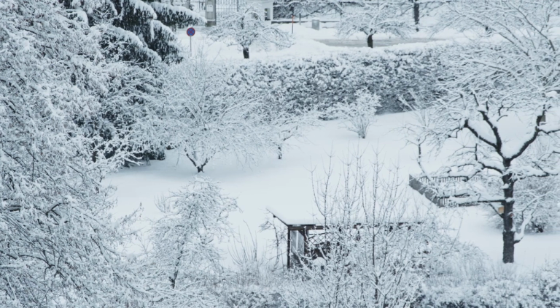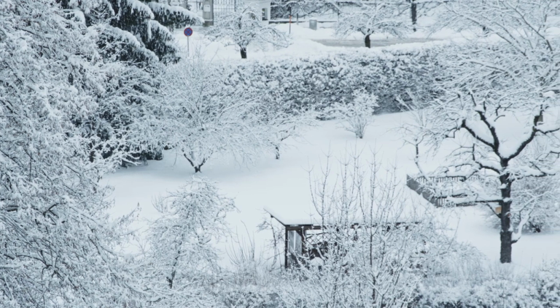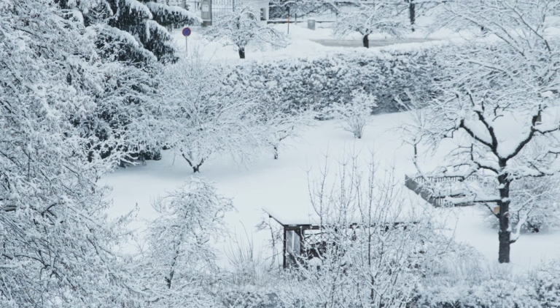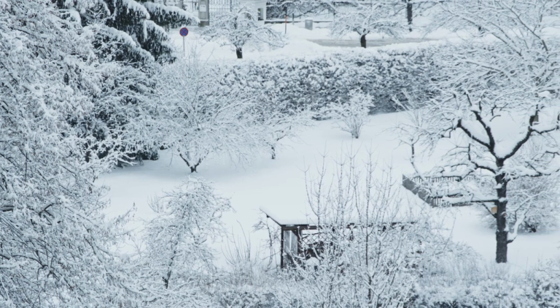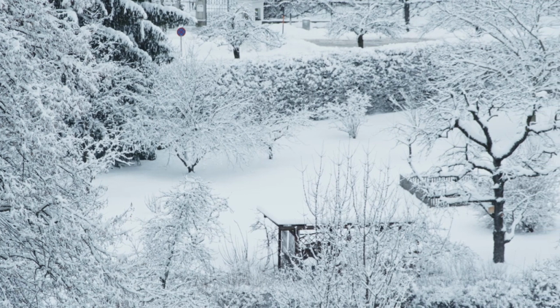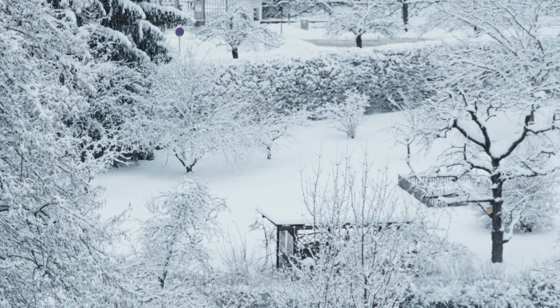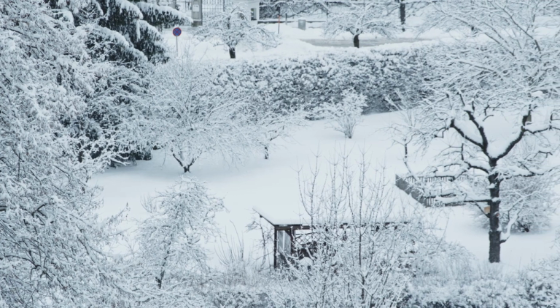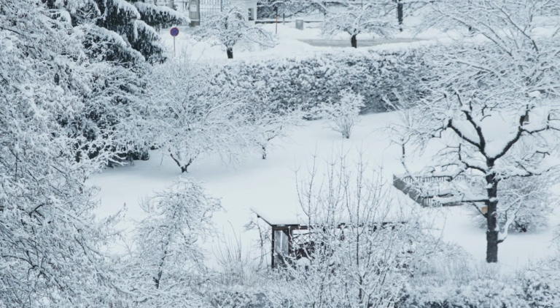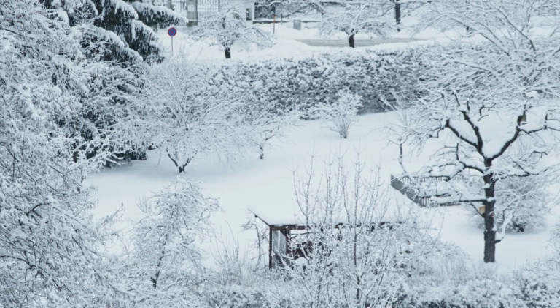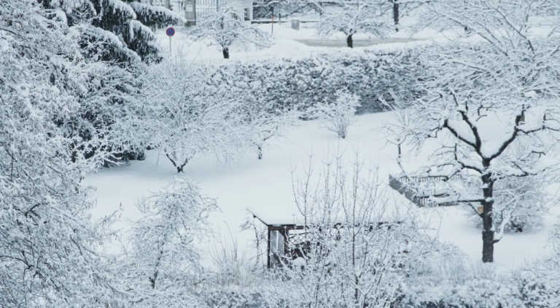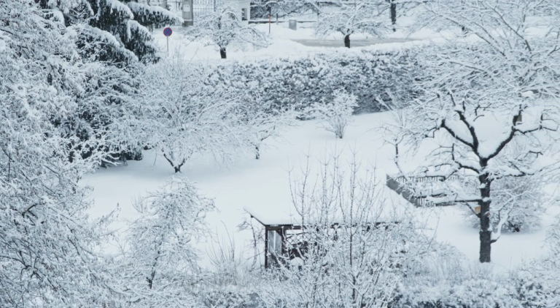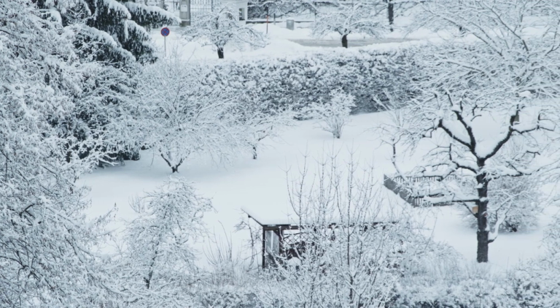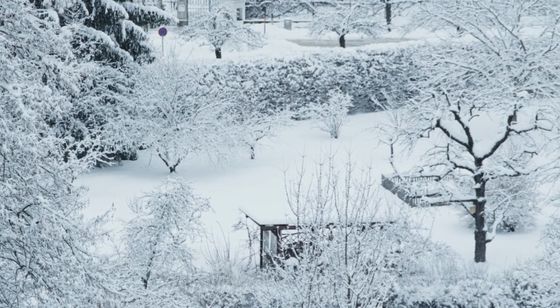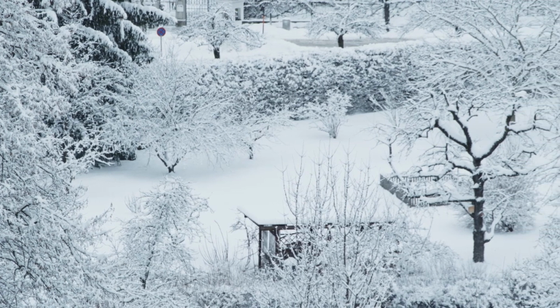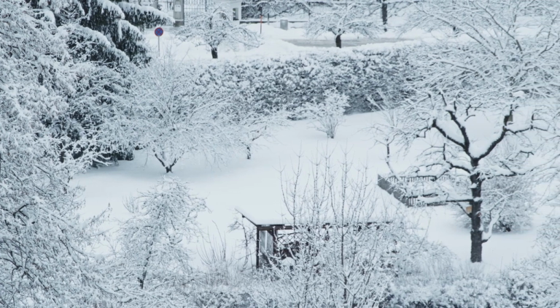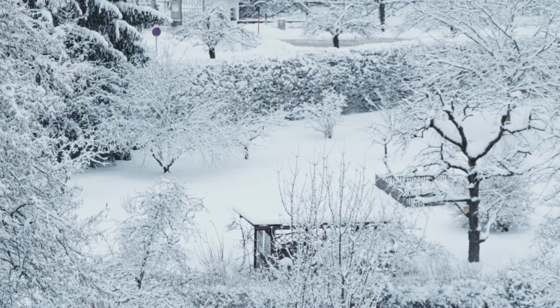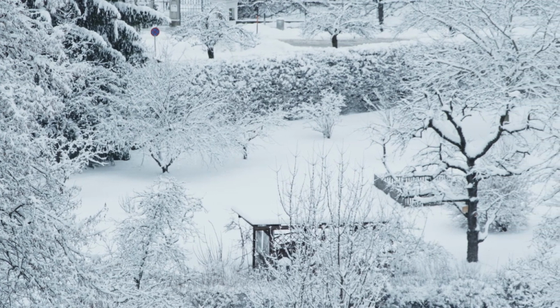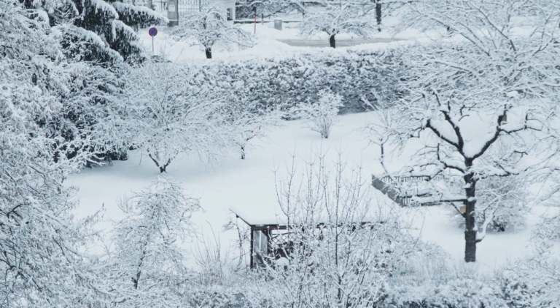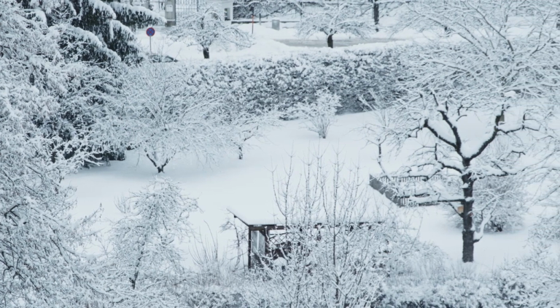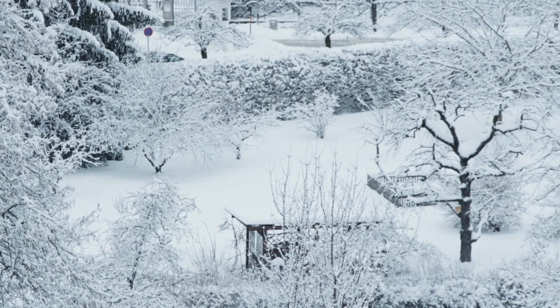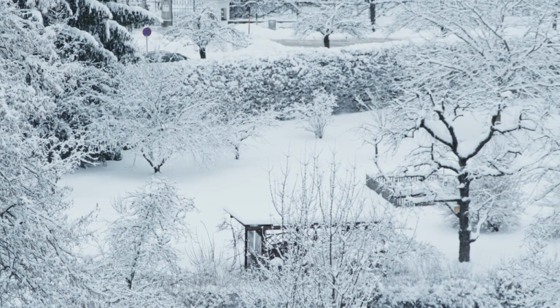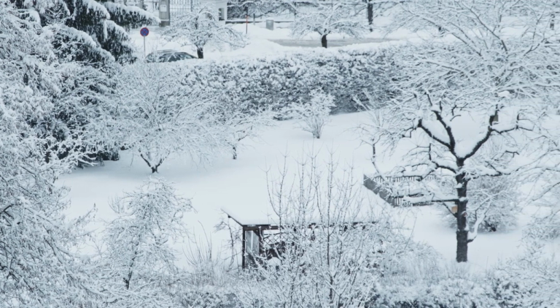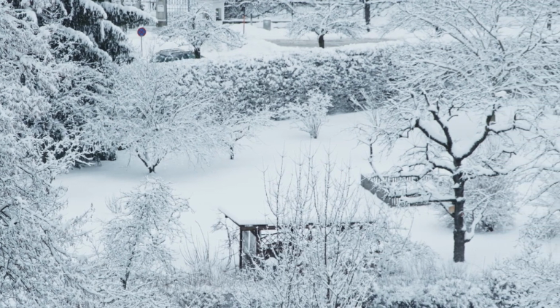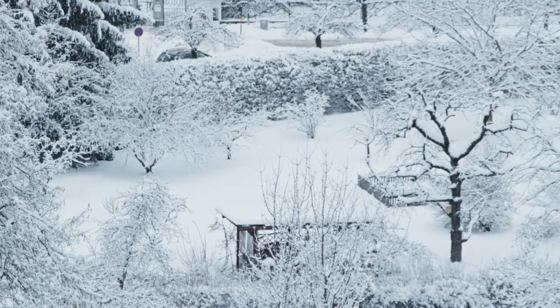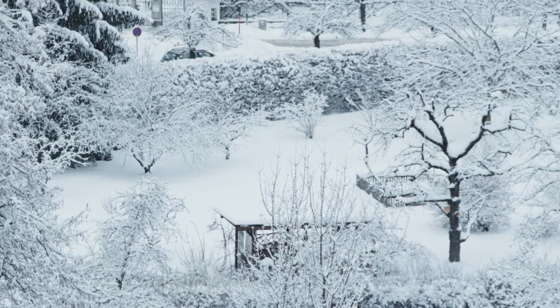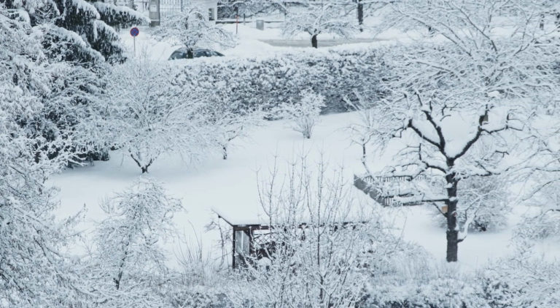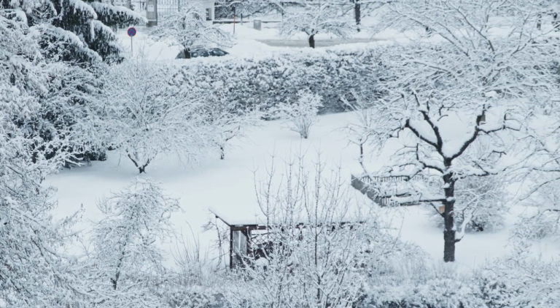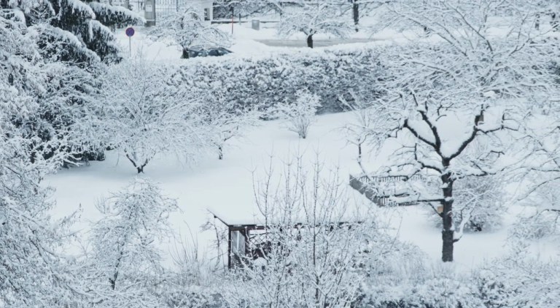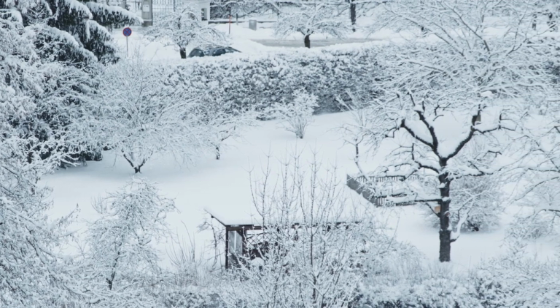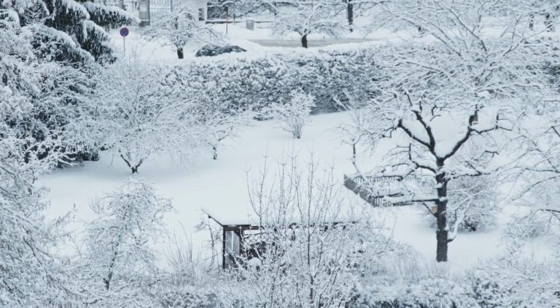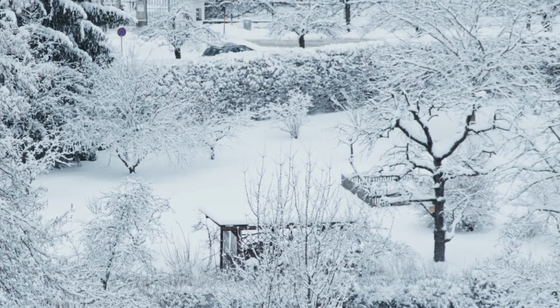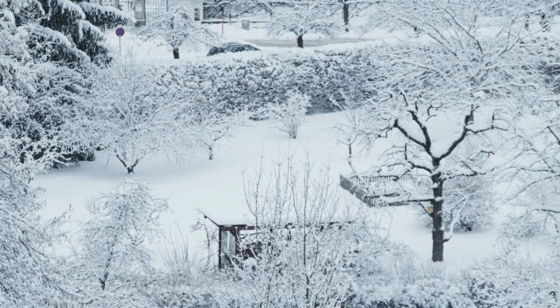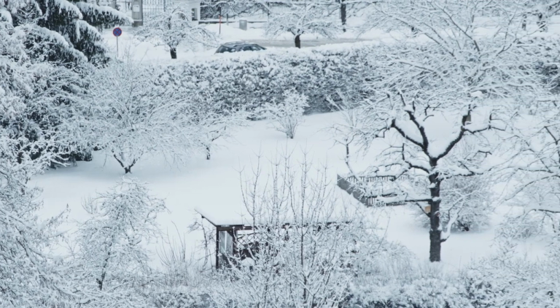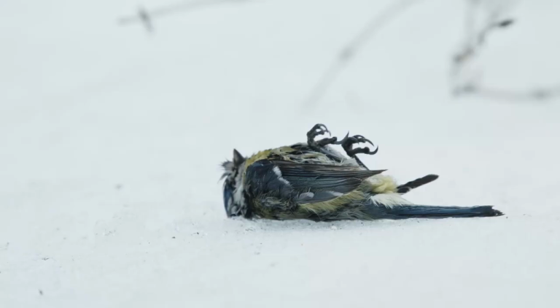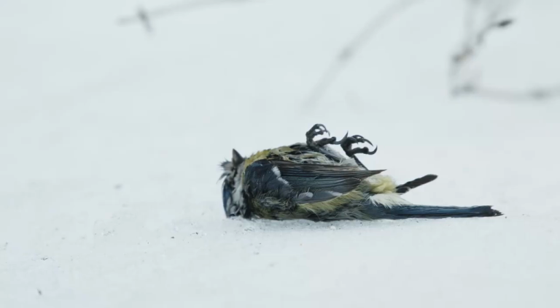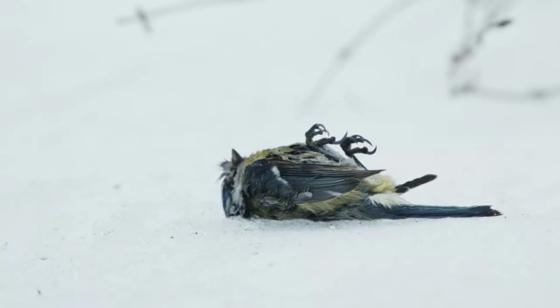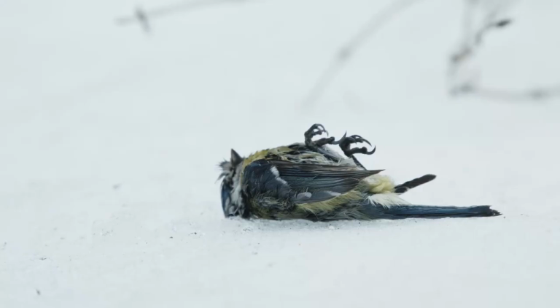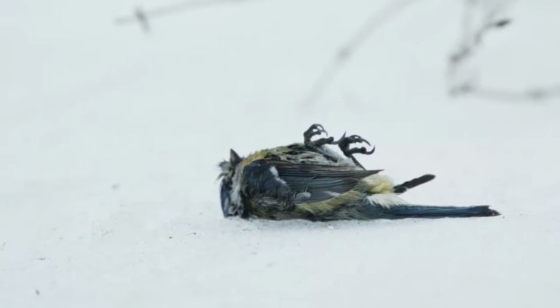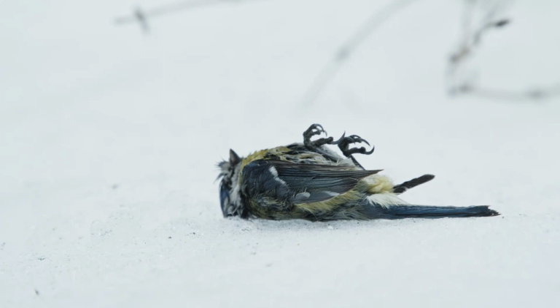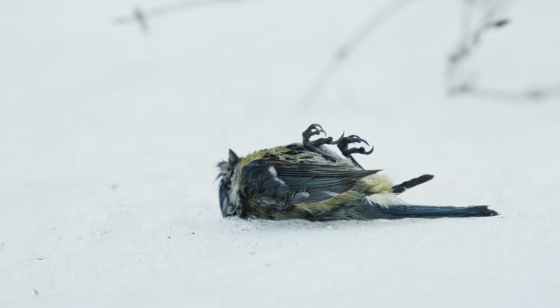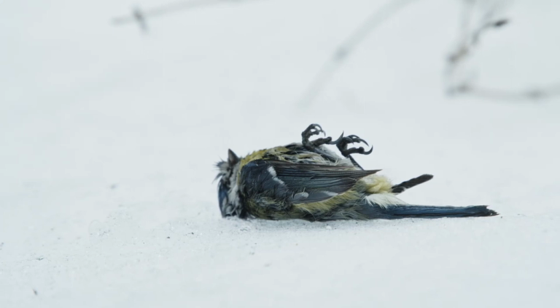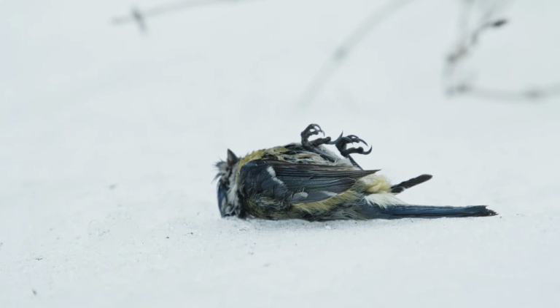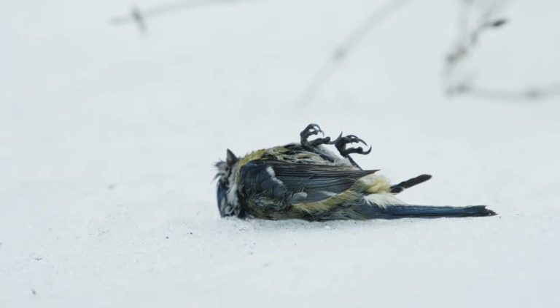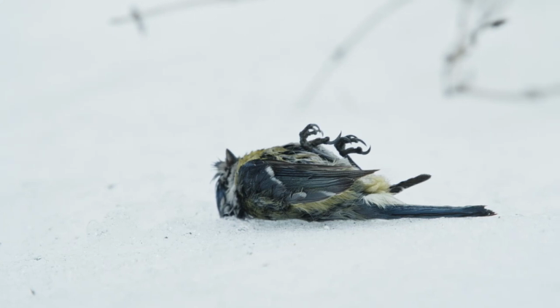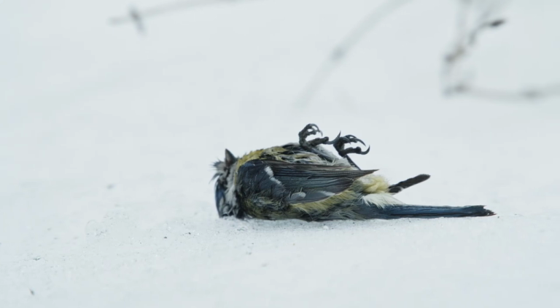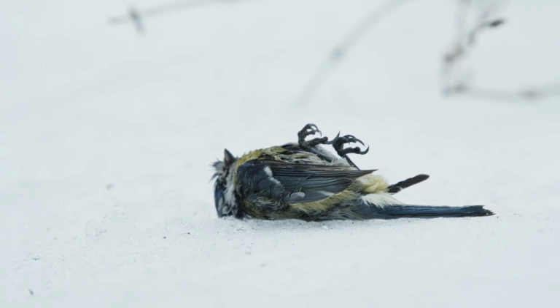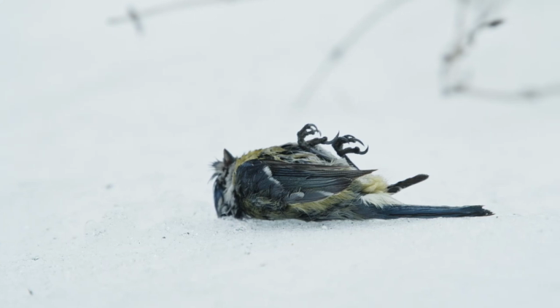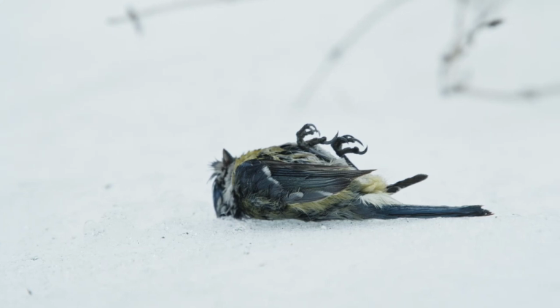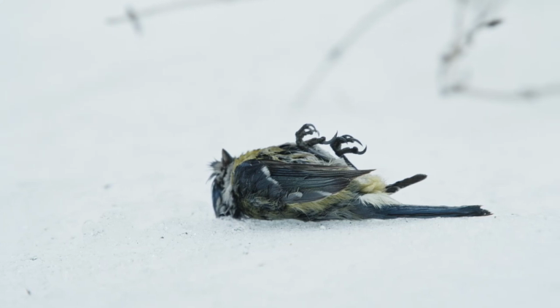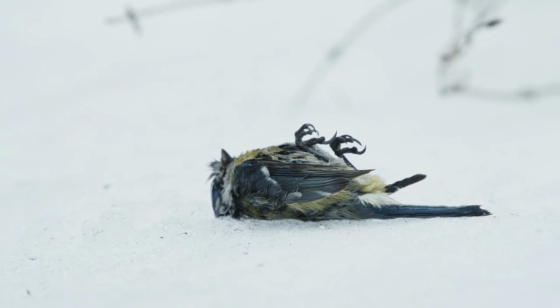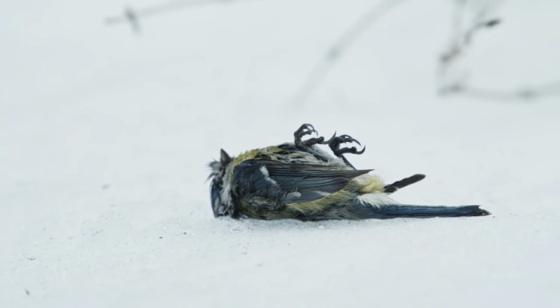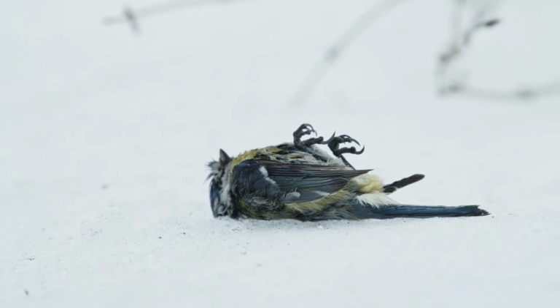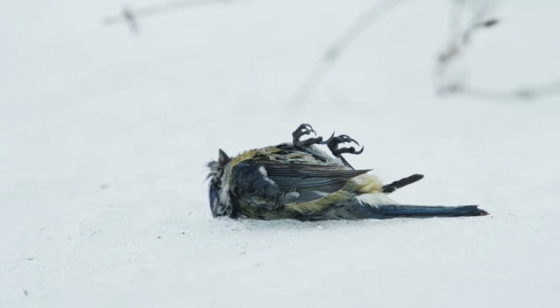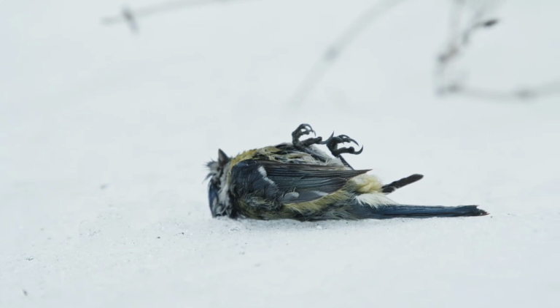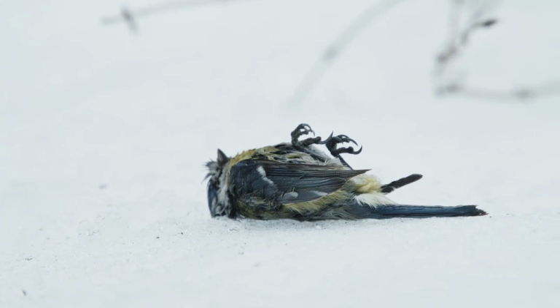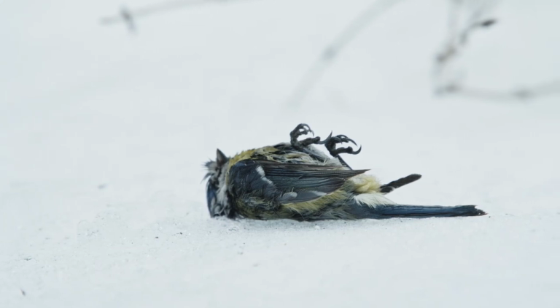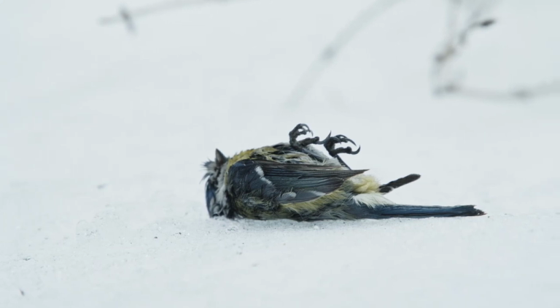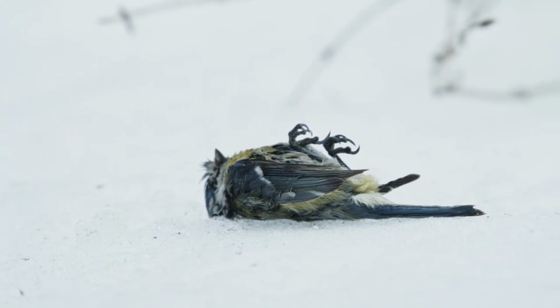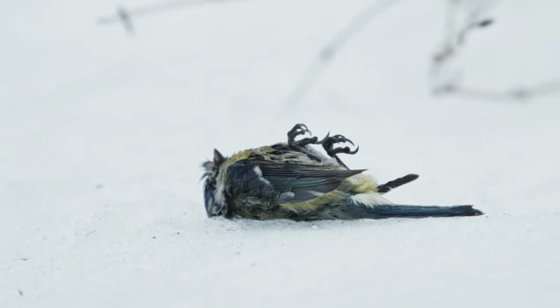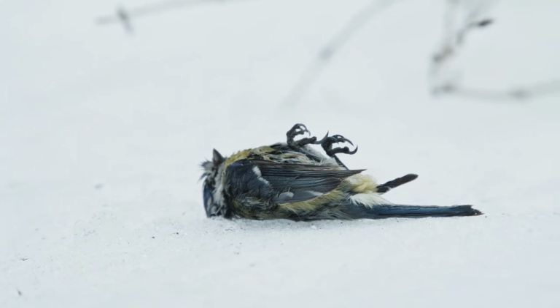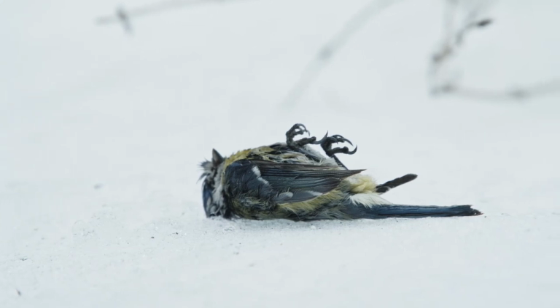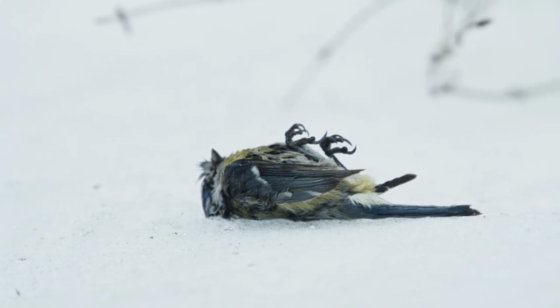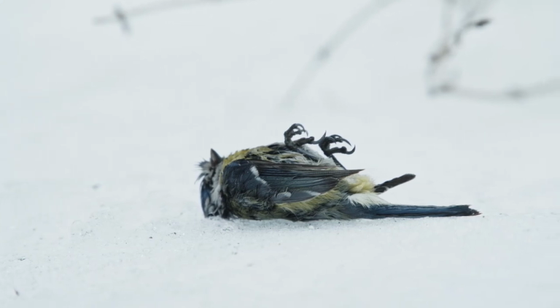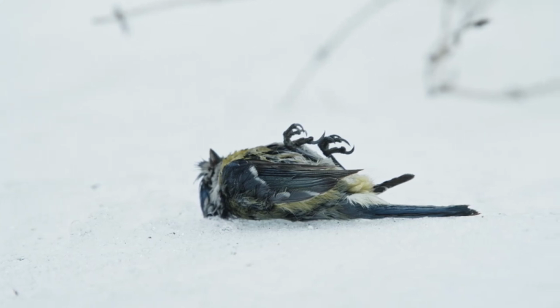Snowy conditions are tough for such small birds. The individuals who survive the winter form pairs in spring.